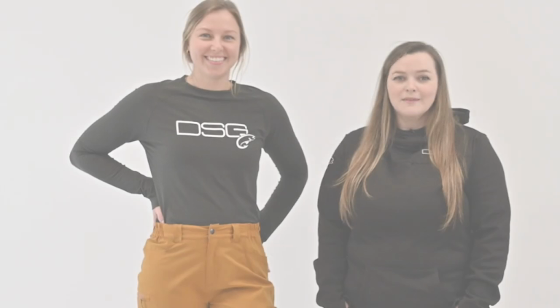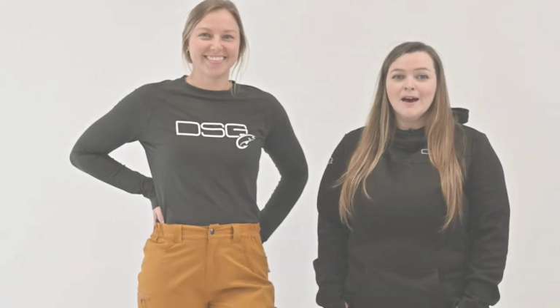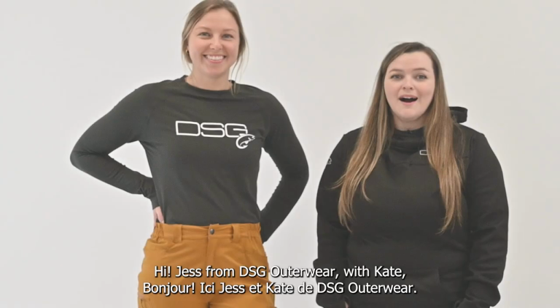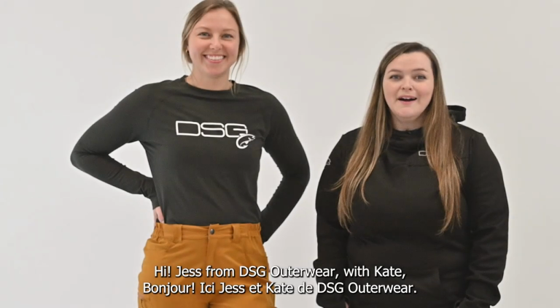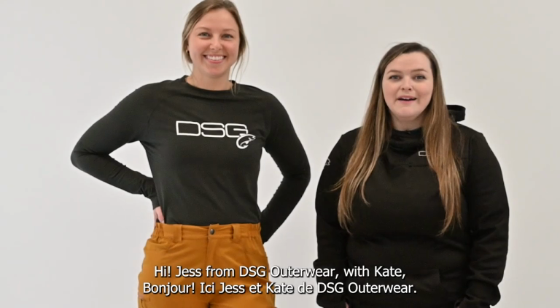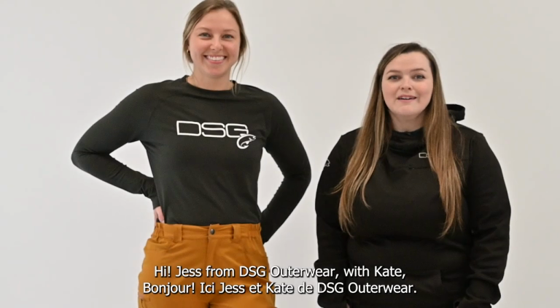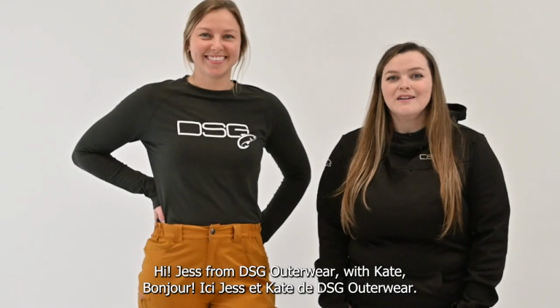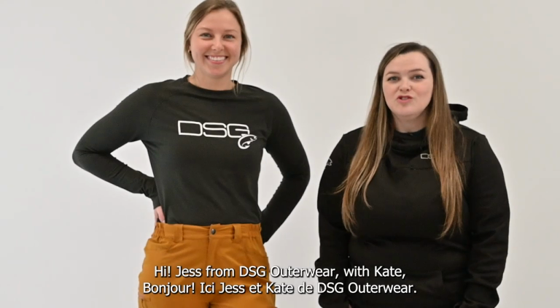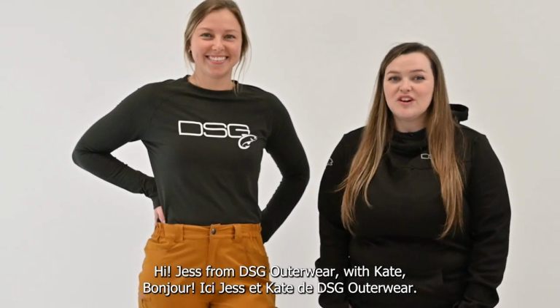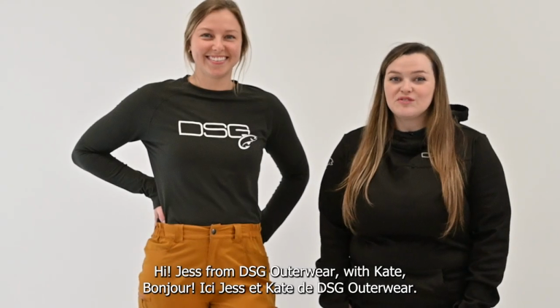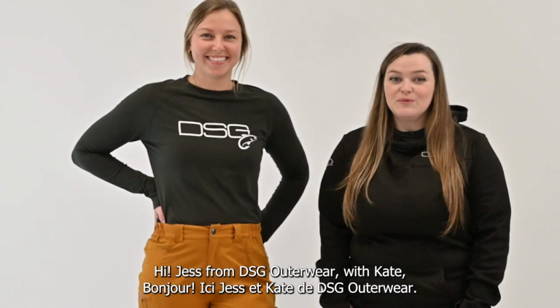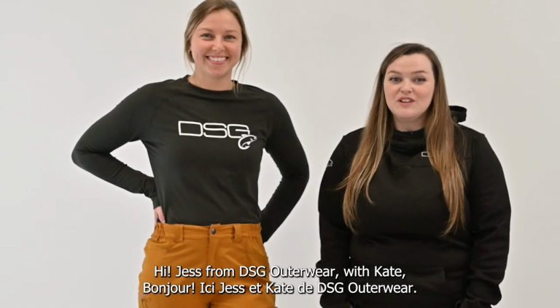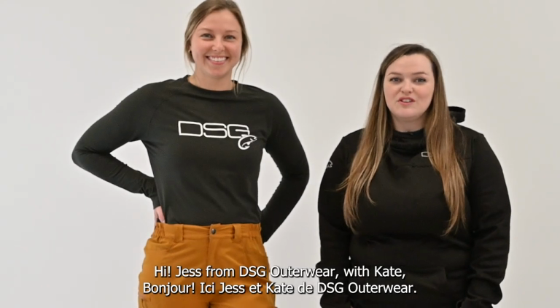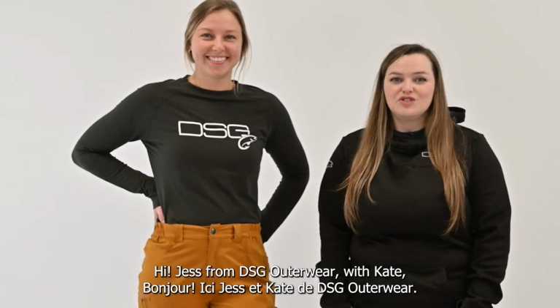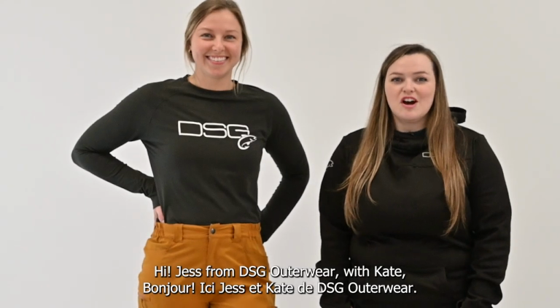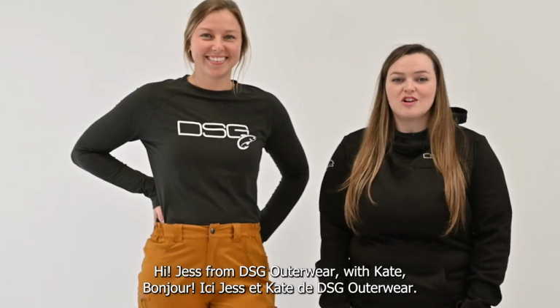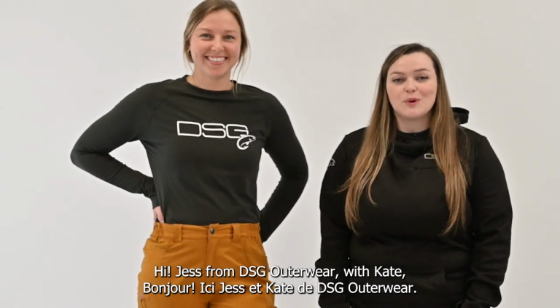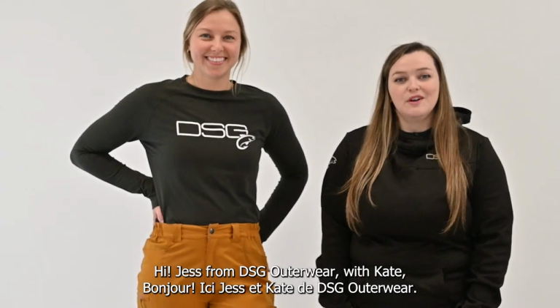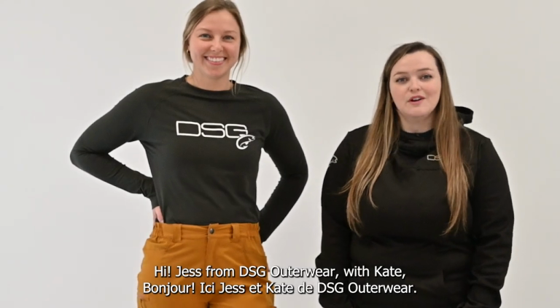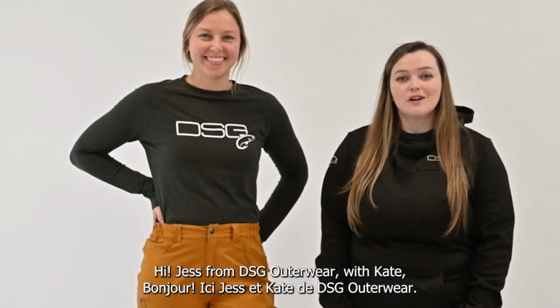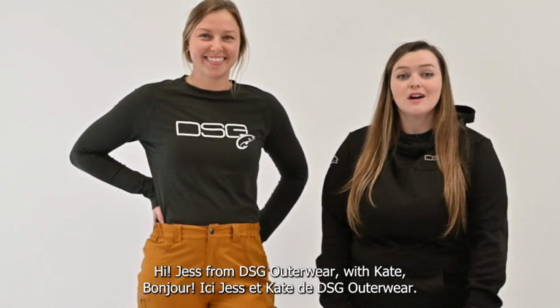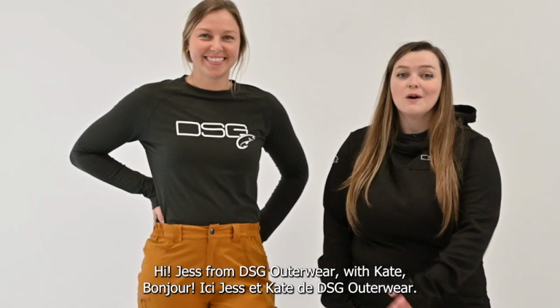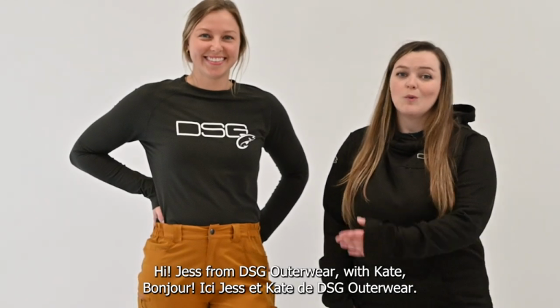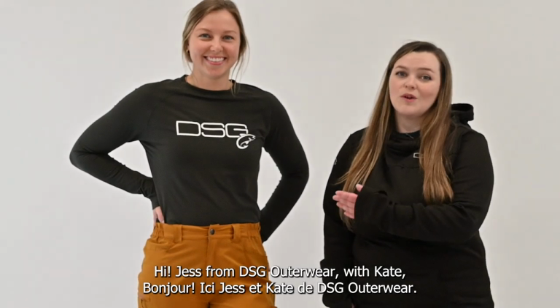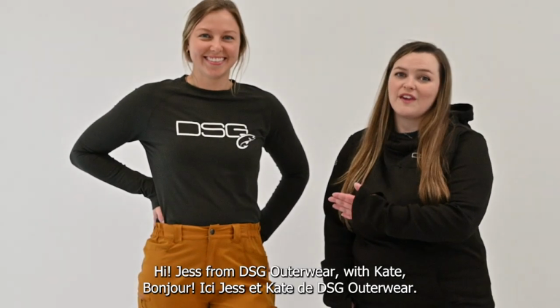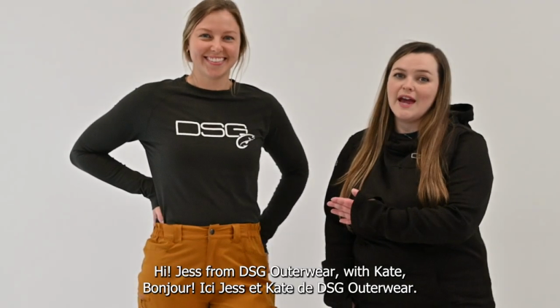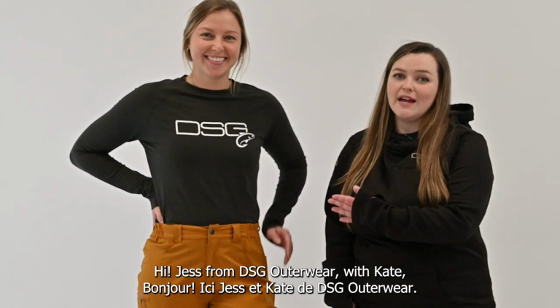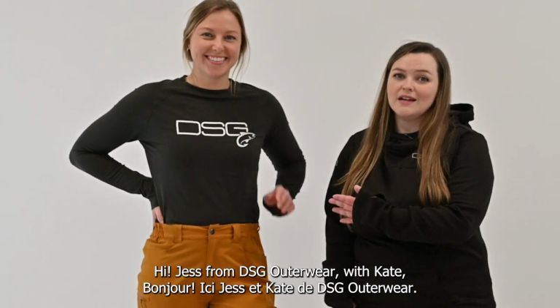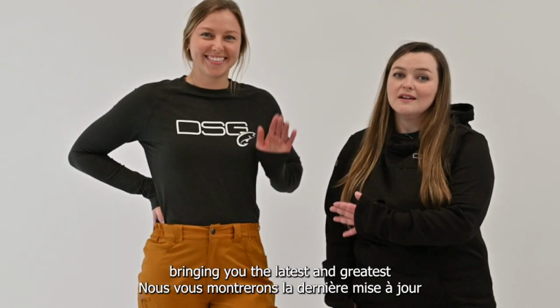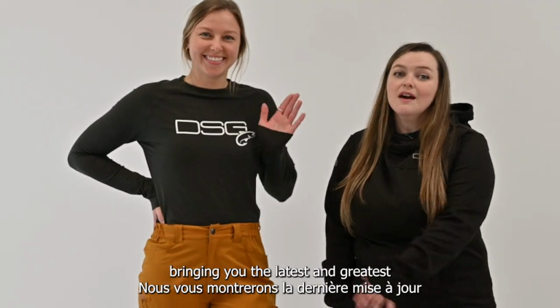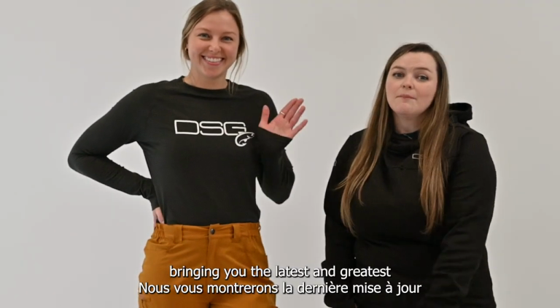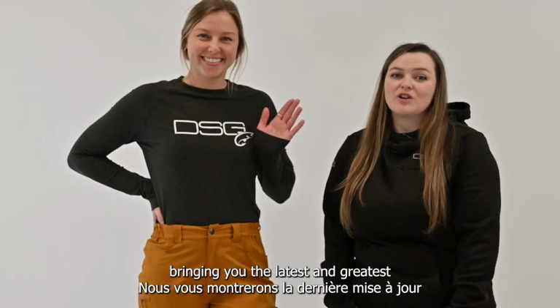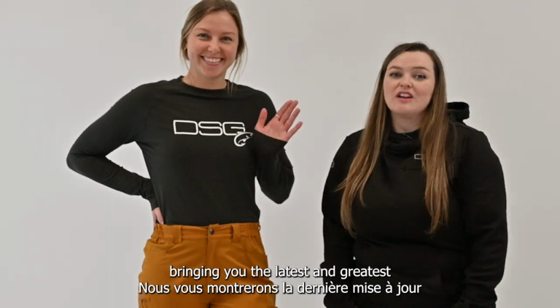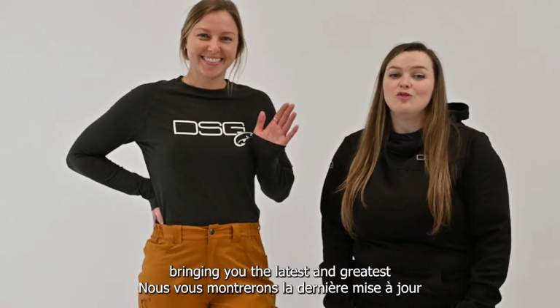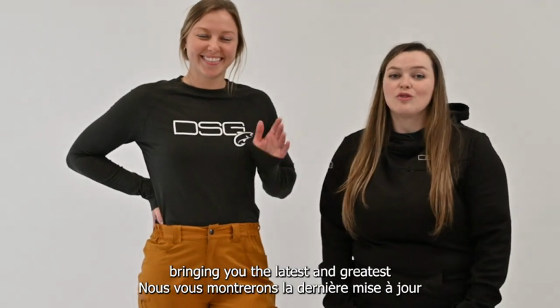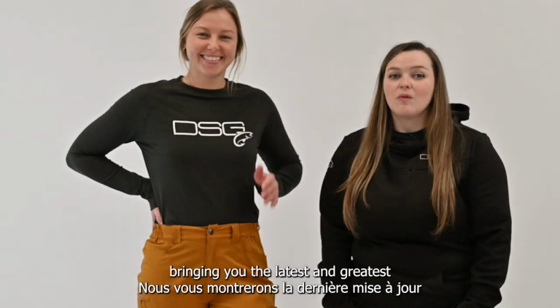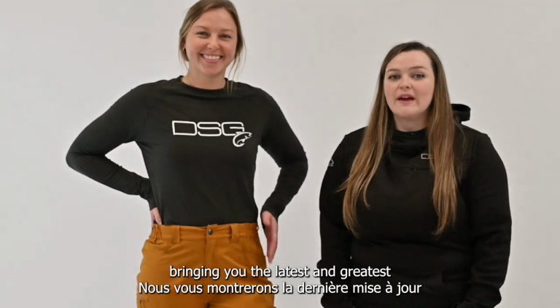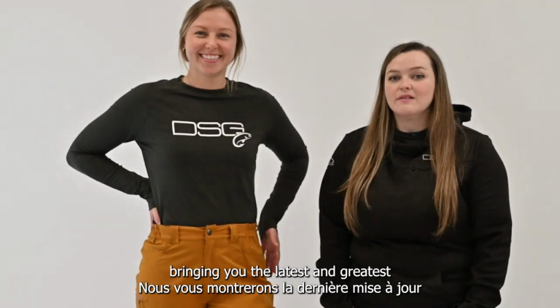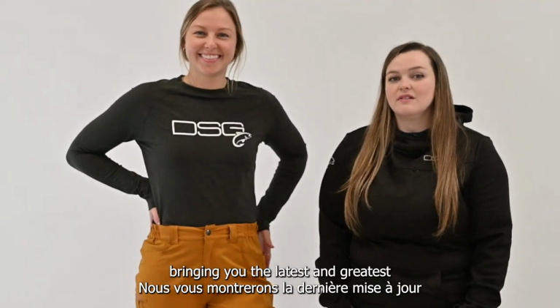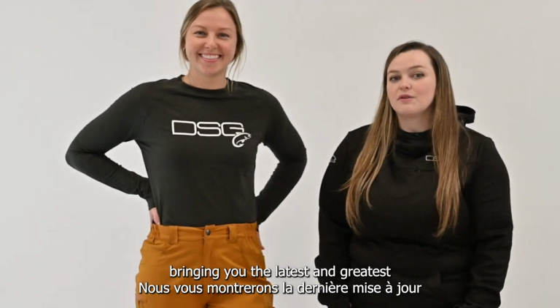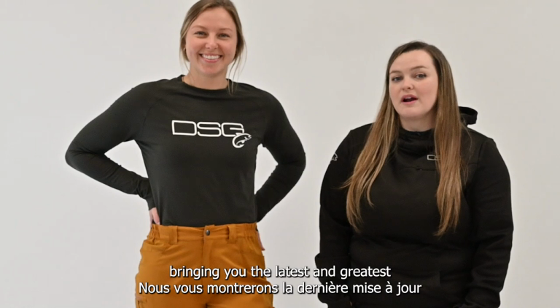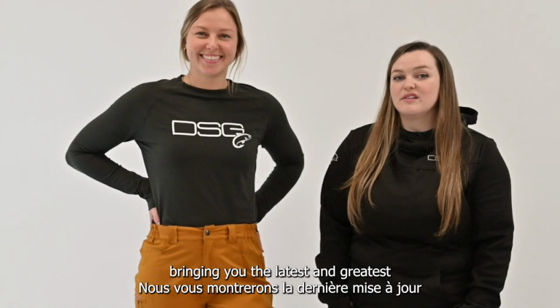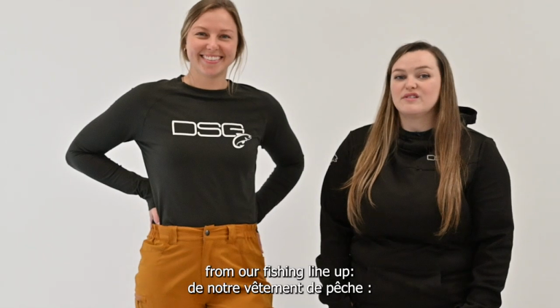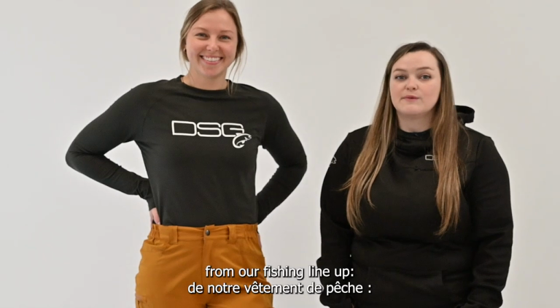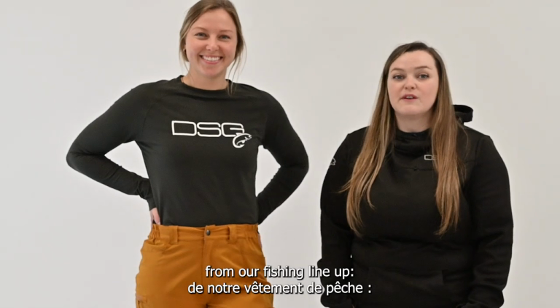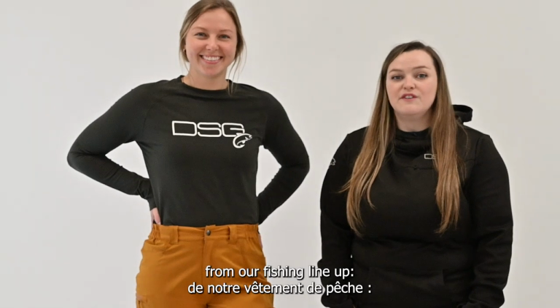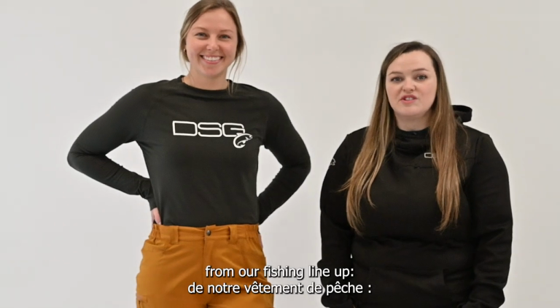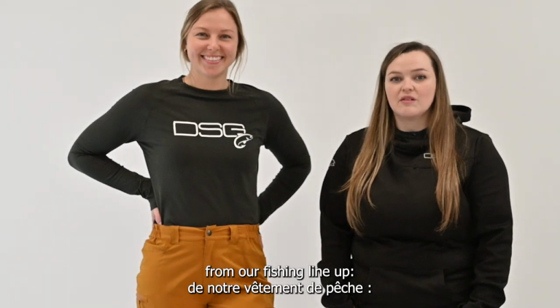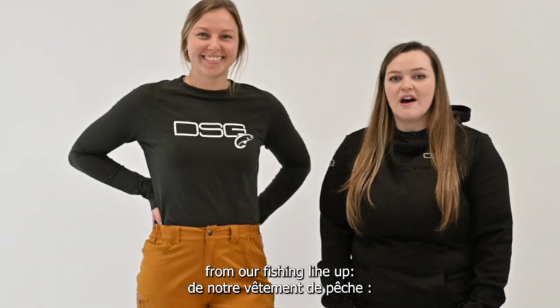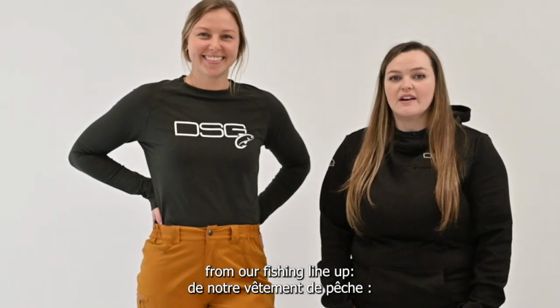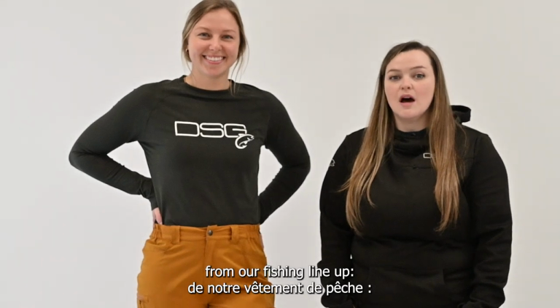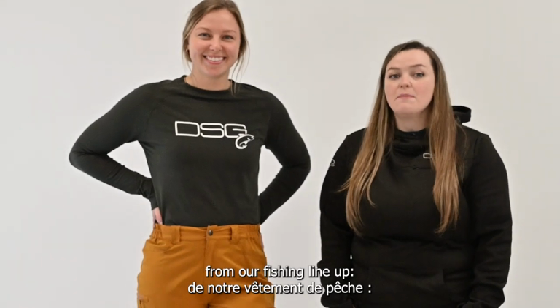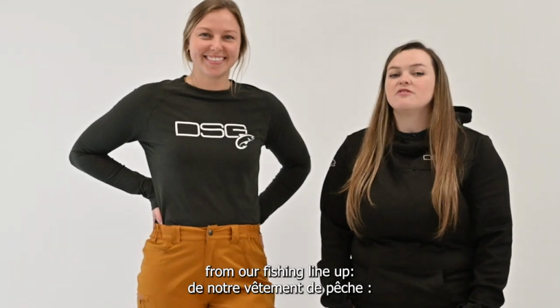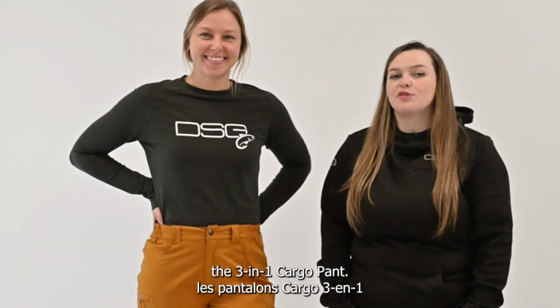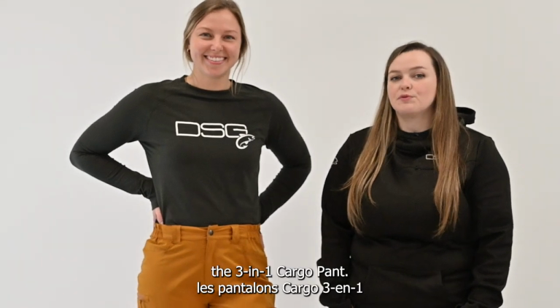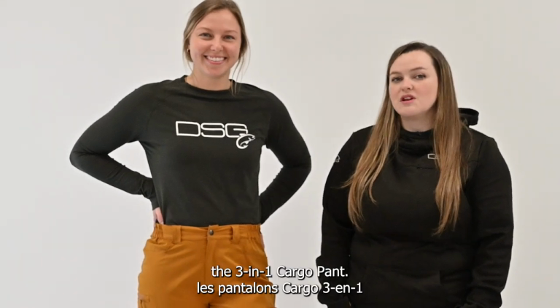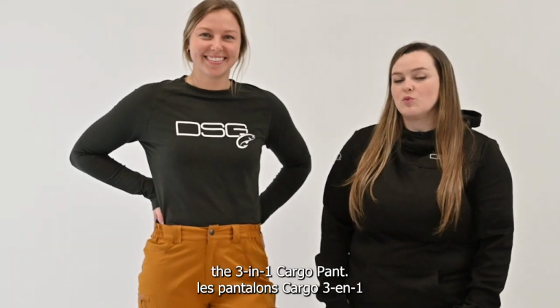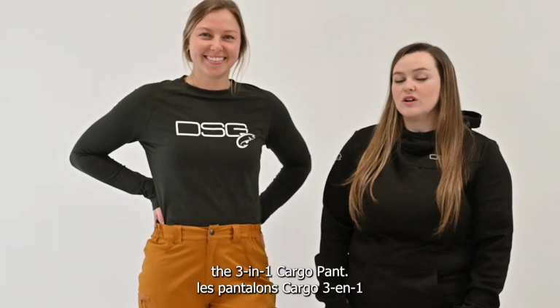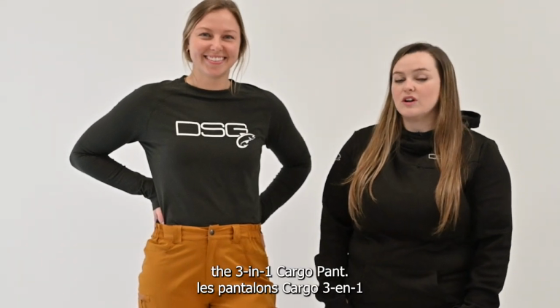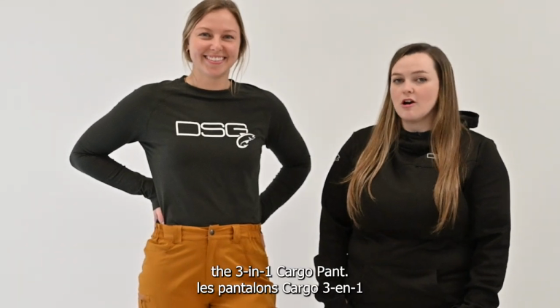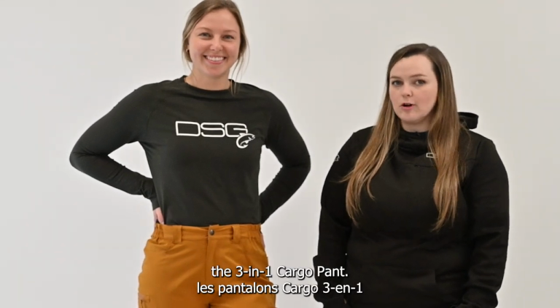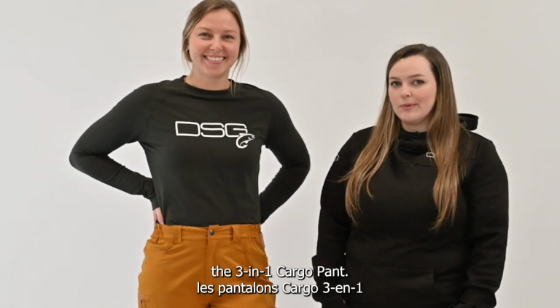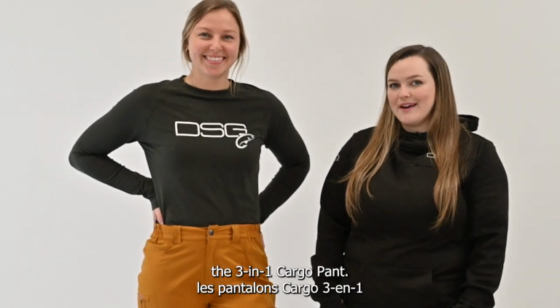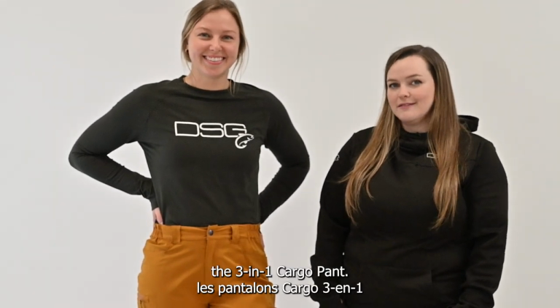Hi, Jess from DSG Ottawa here with Kate, bringing you the latest and greatest from our fishing lineup, the 3-in-1 Cargo Pants.